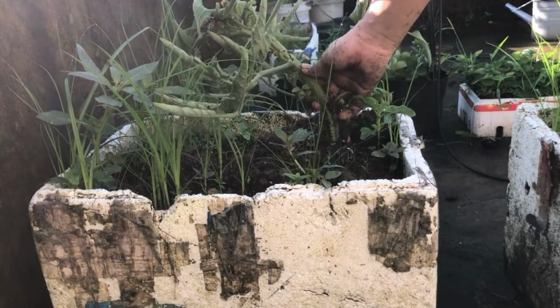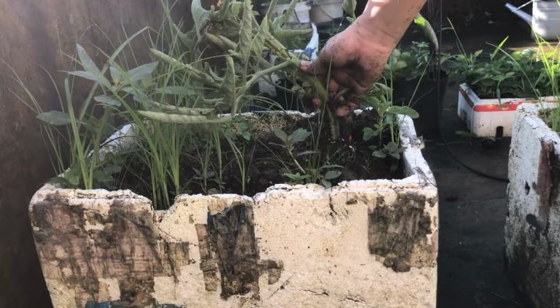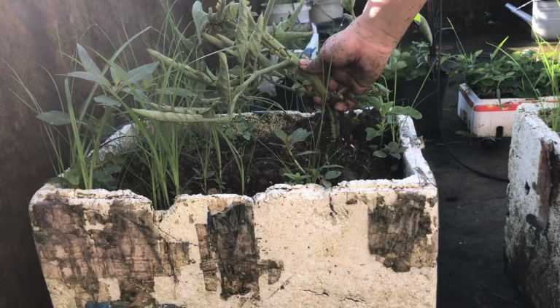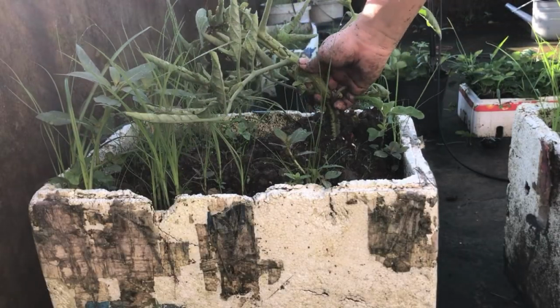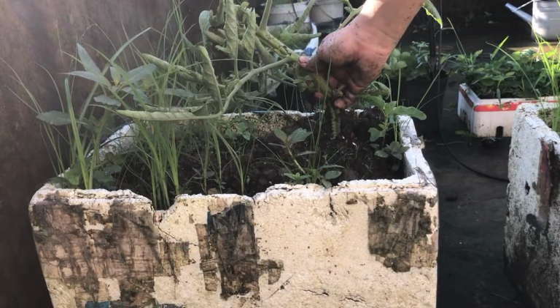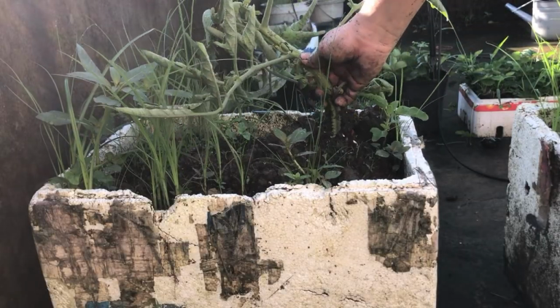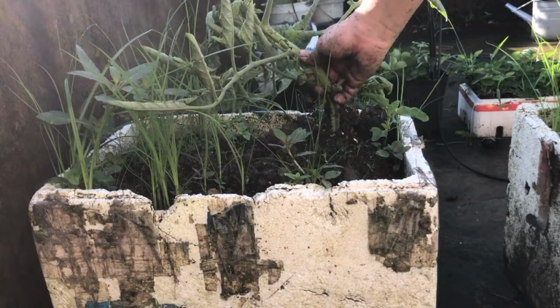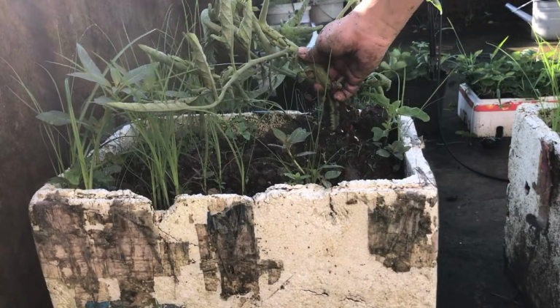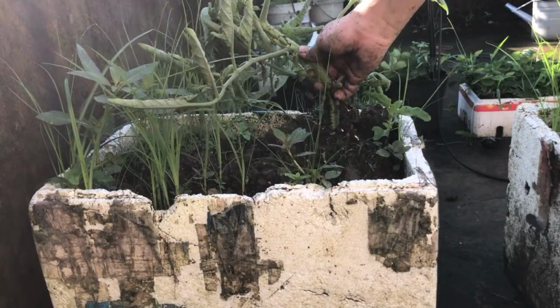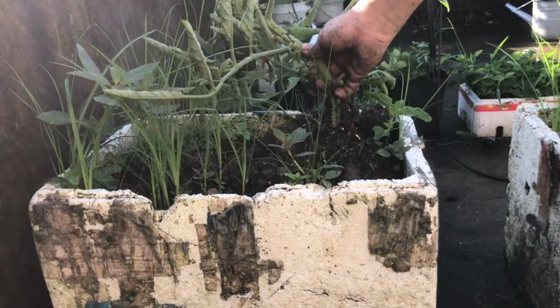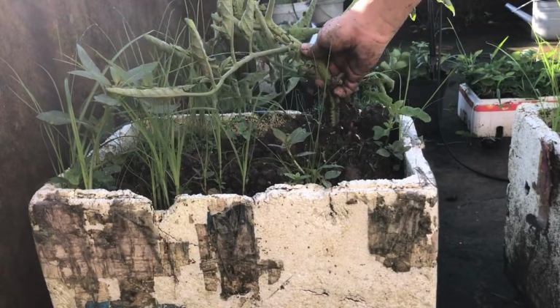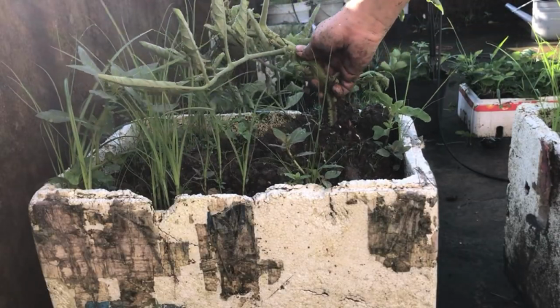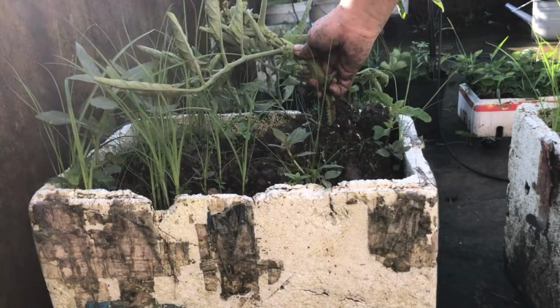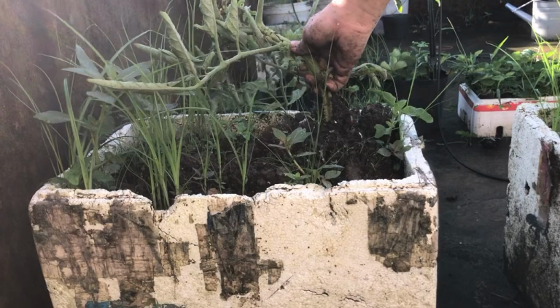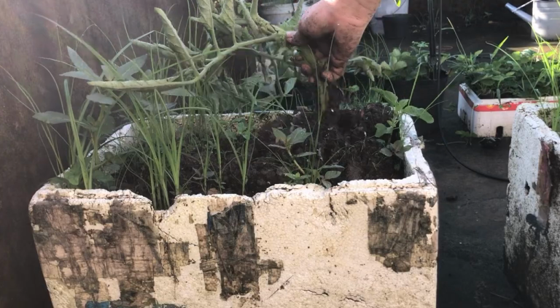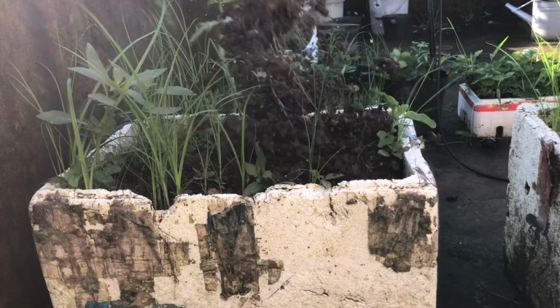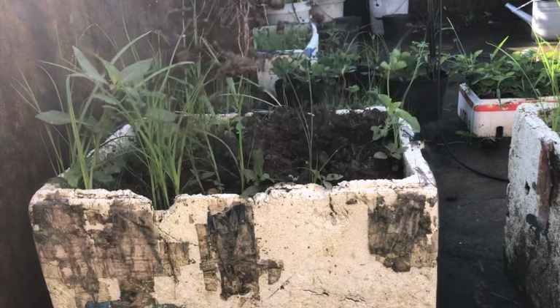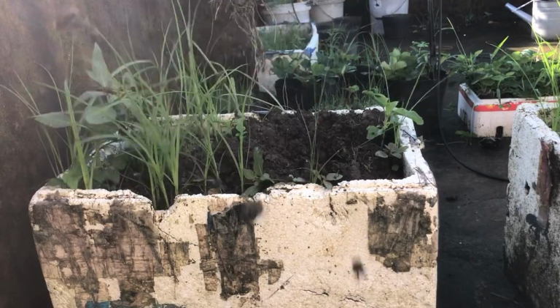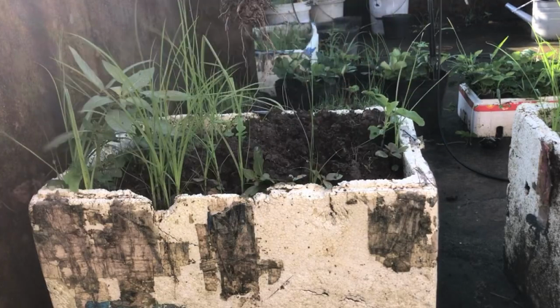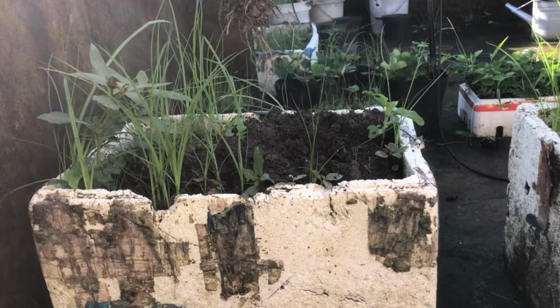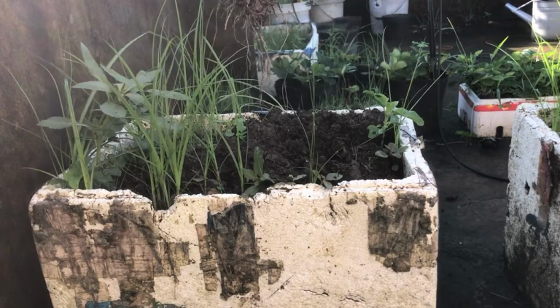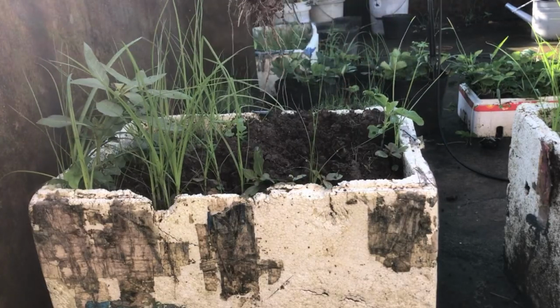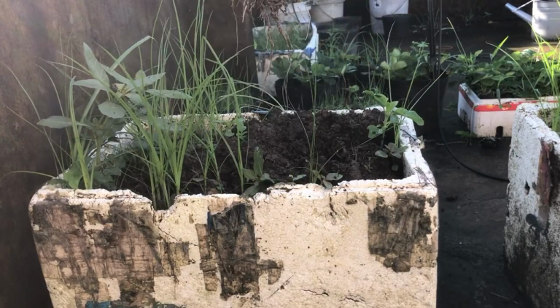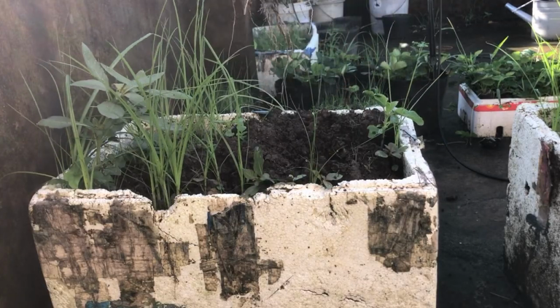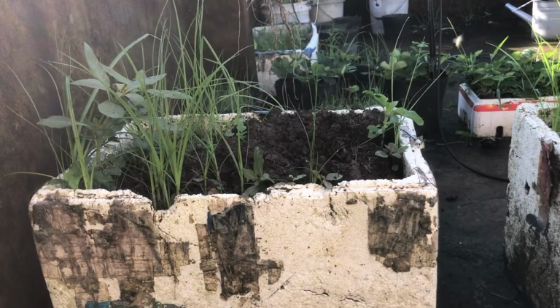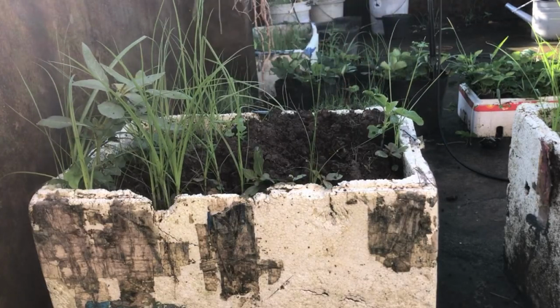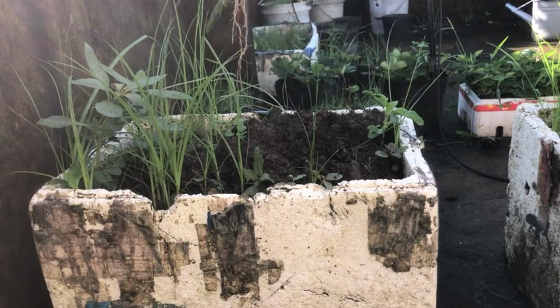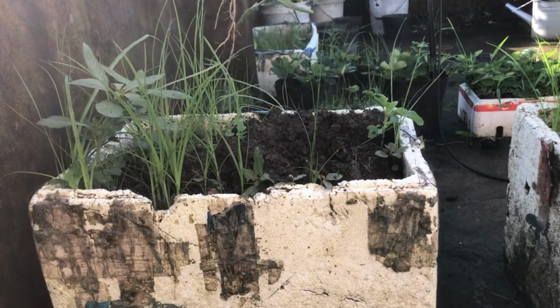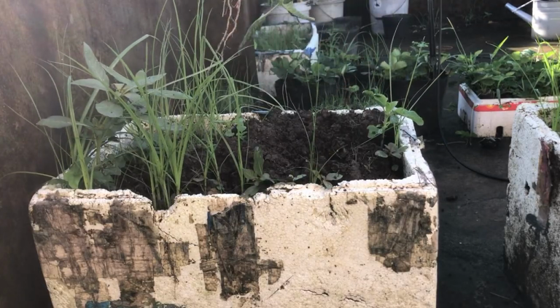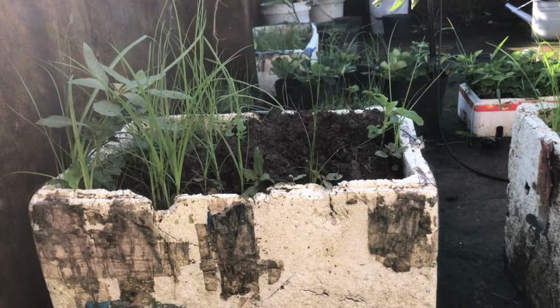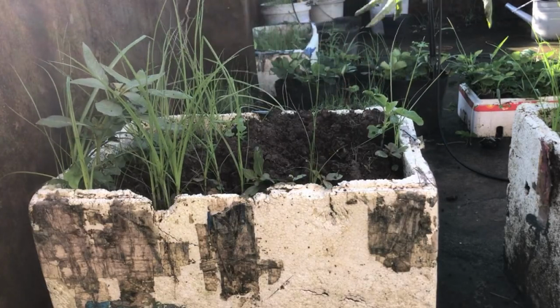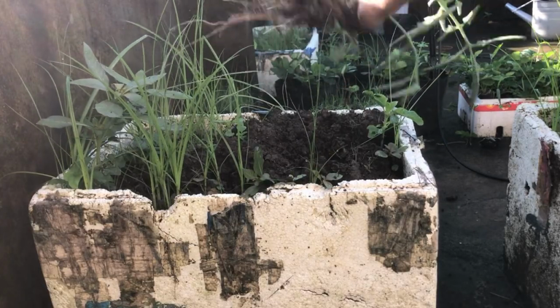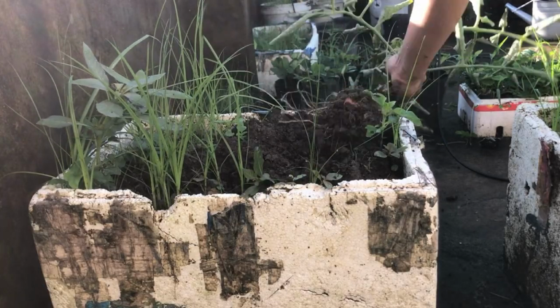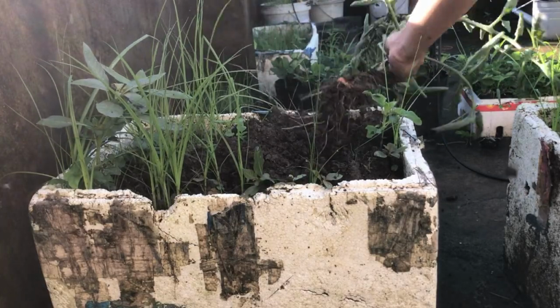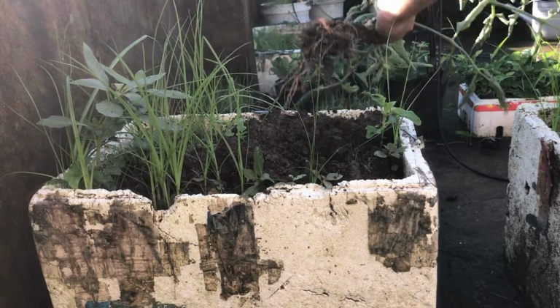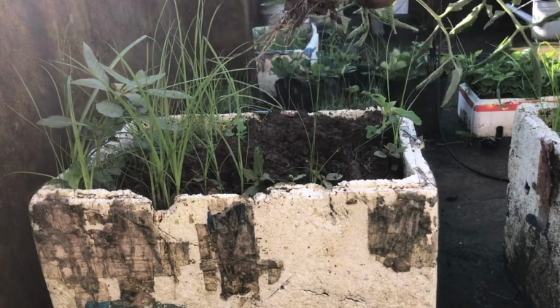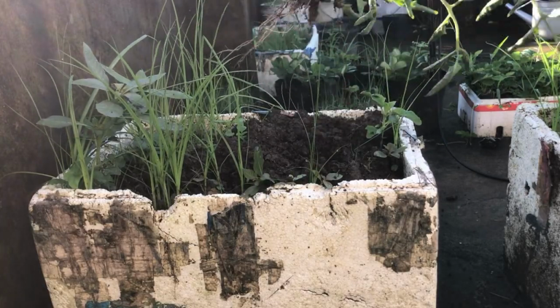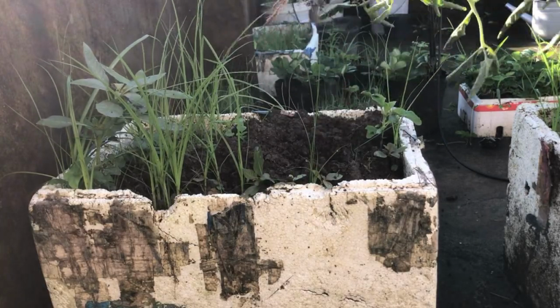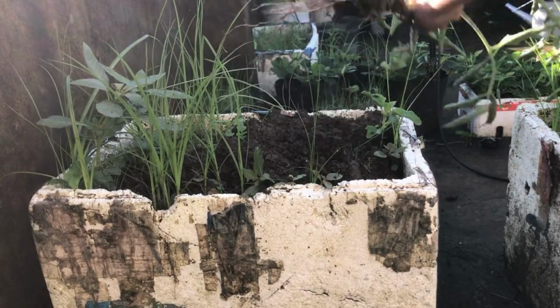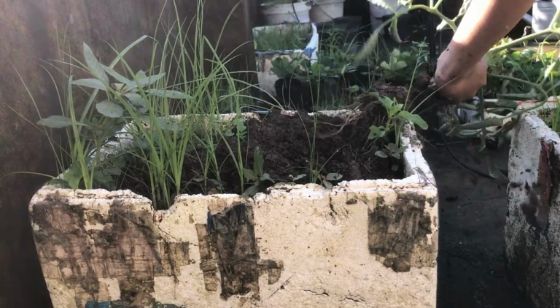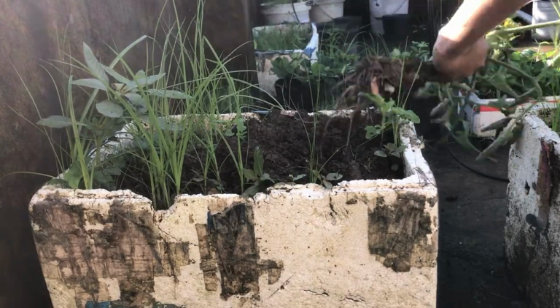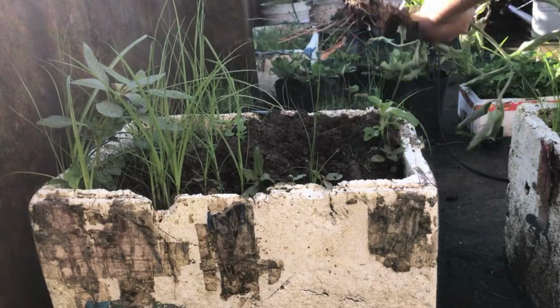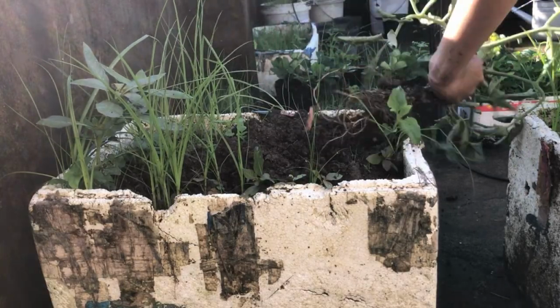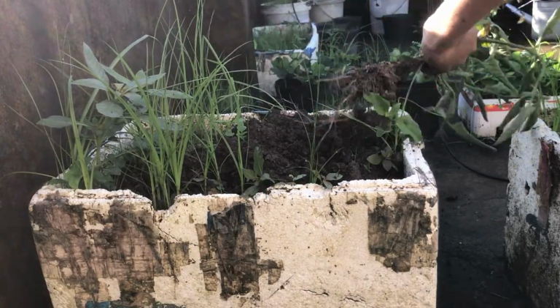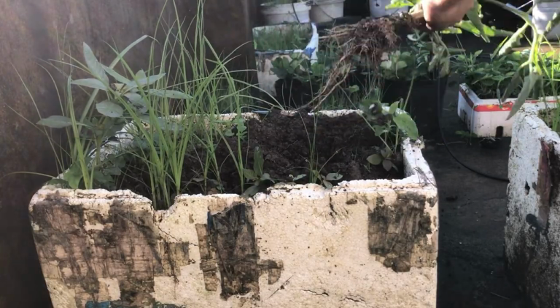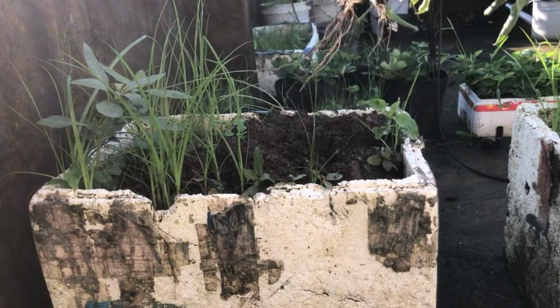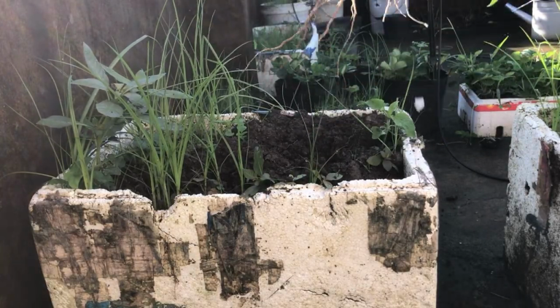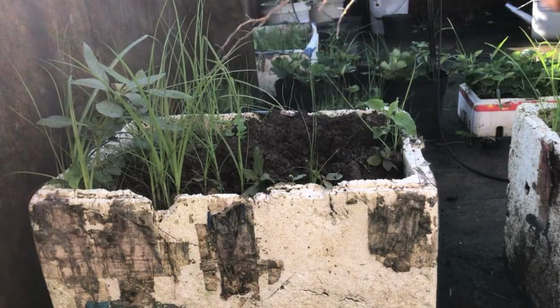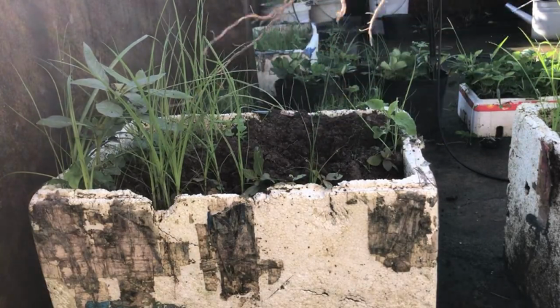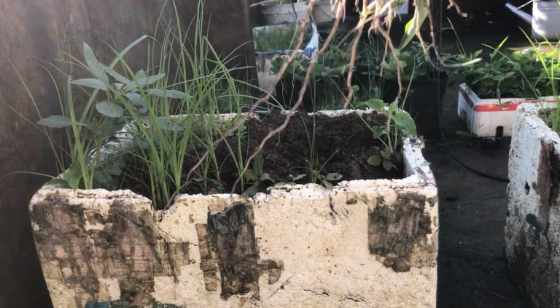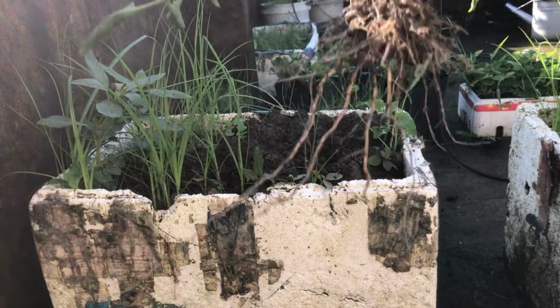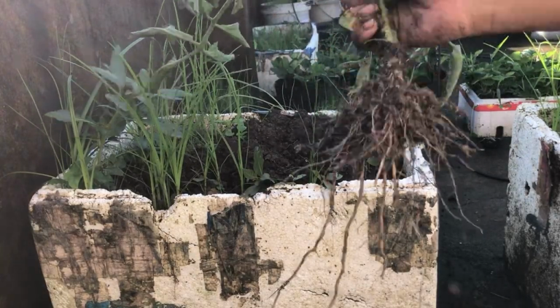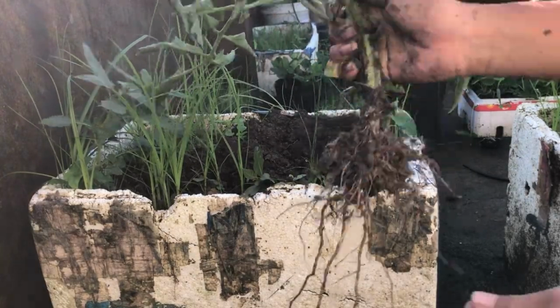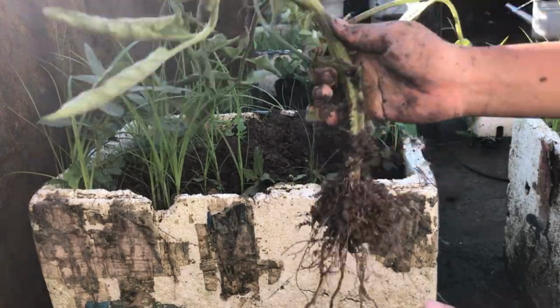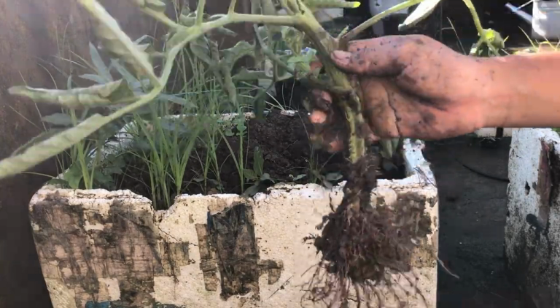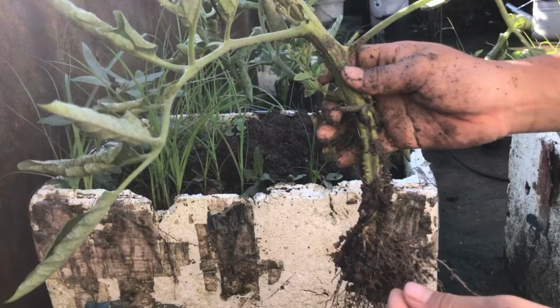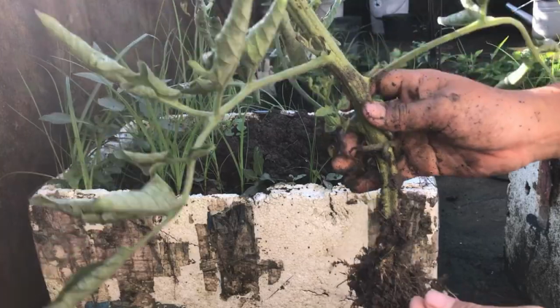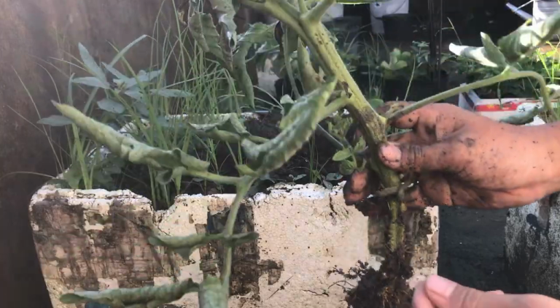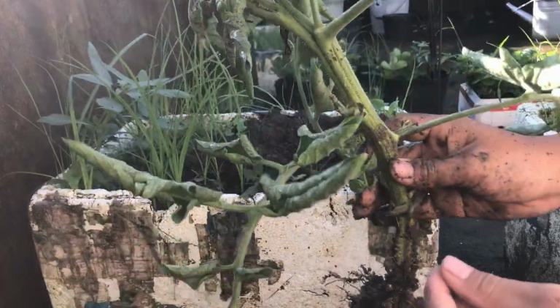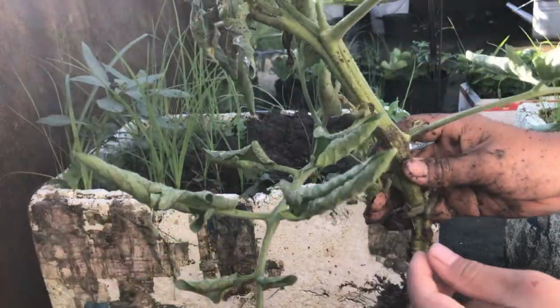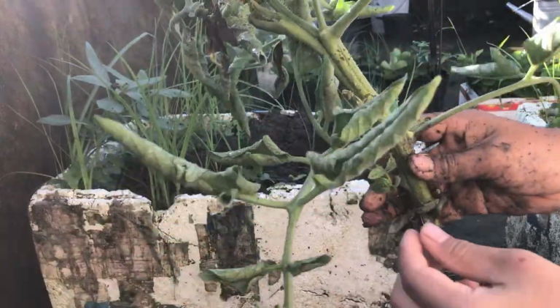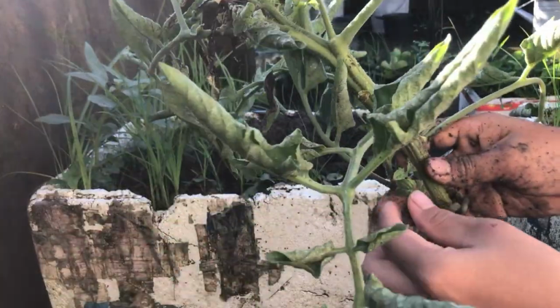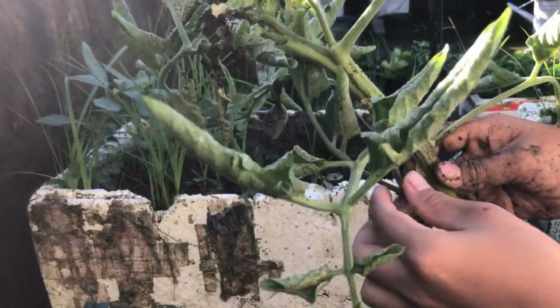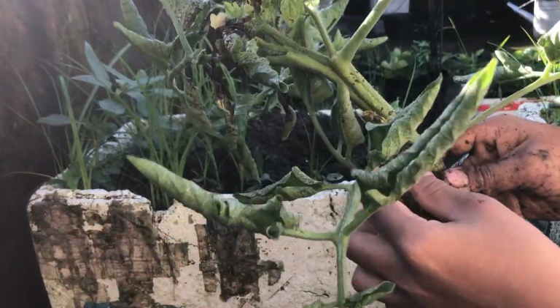Due to too much rain, this tomato plant was water-locked, so I pulled it out because it wasn't doing well anymore.